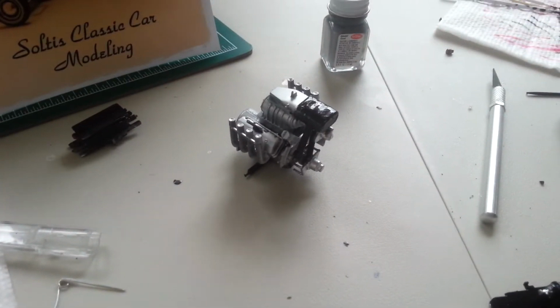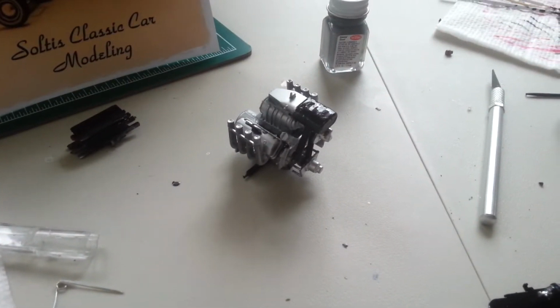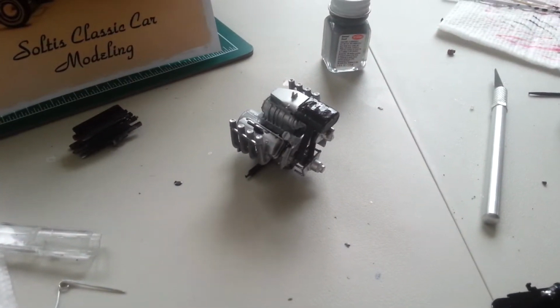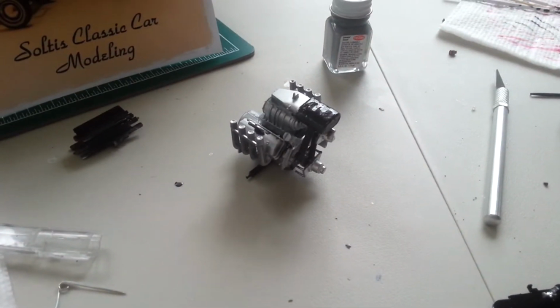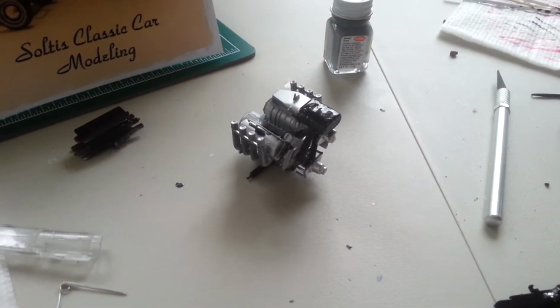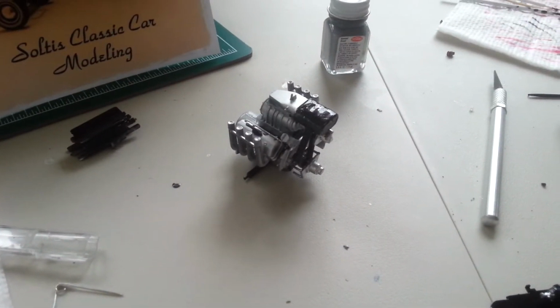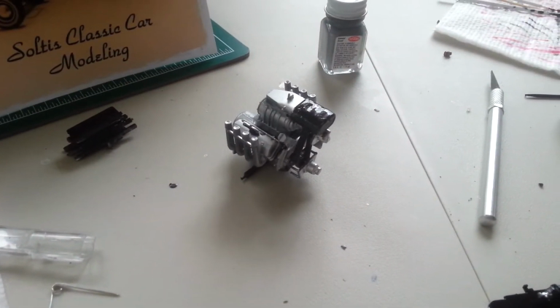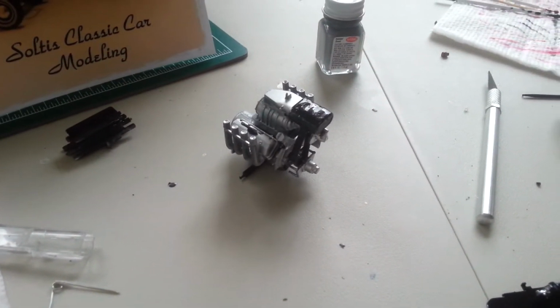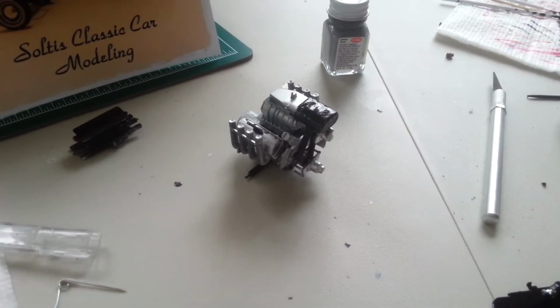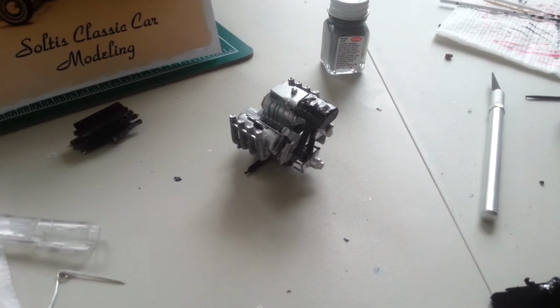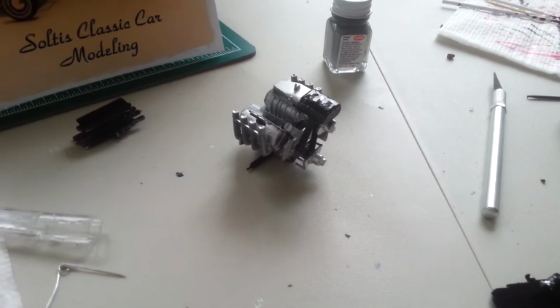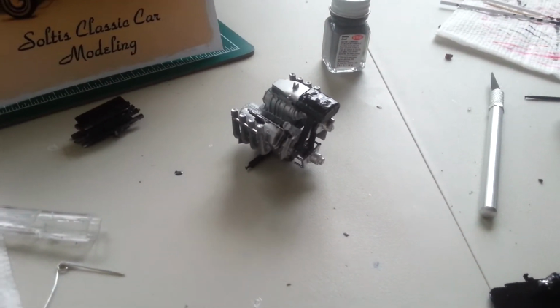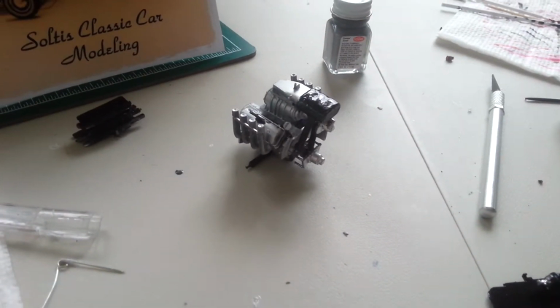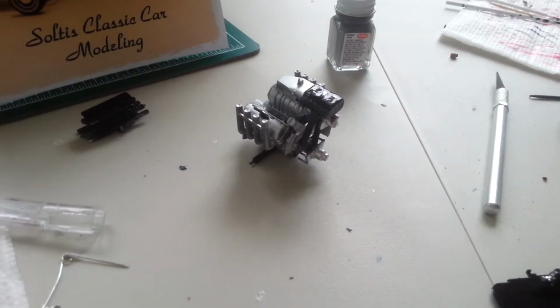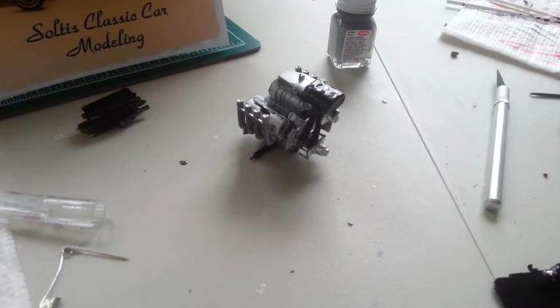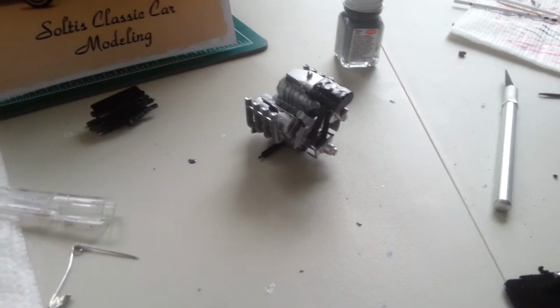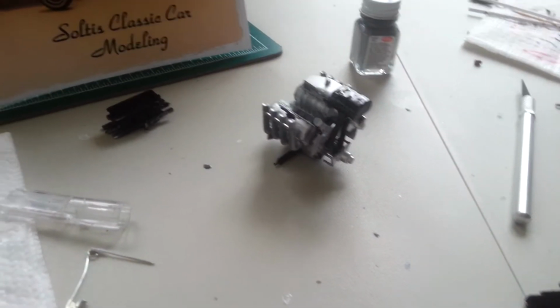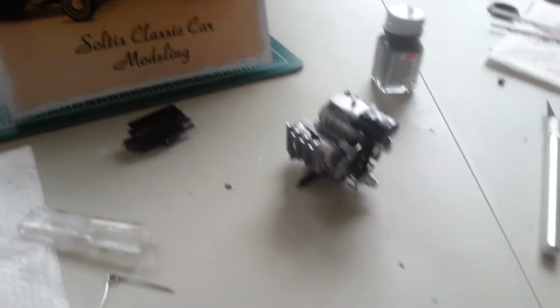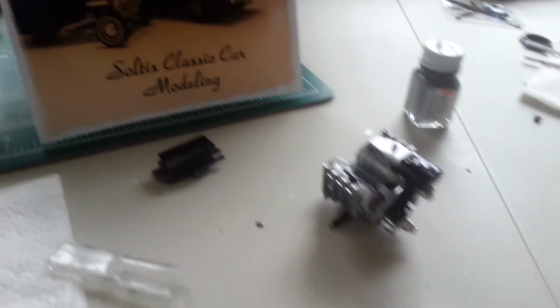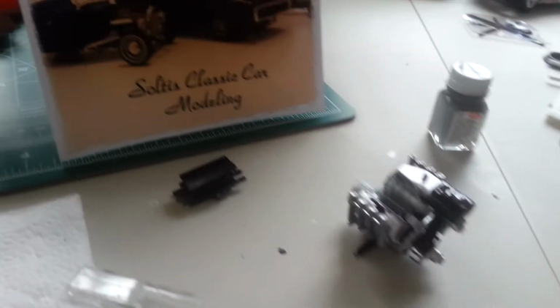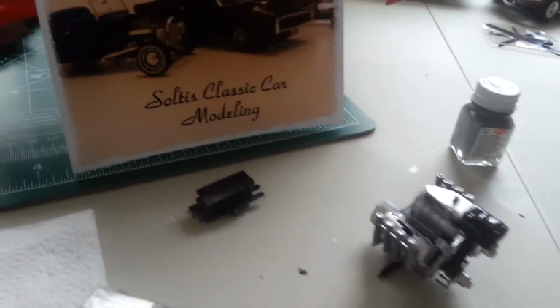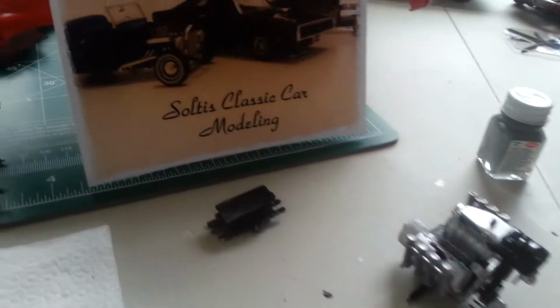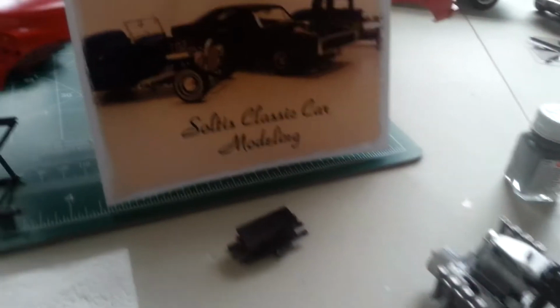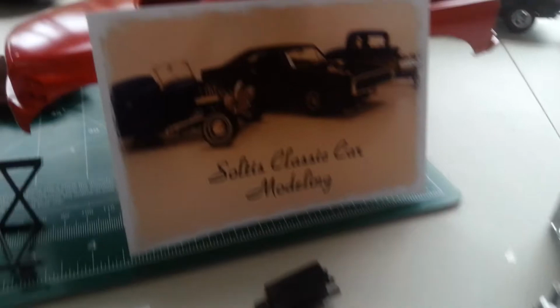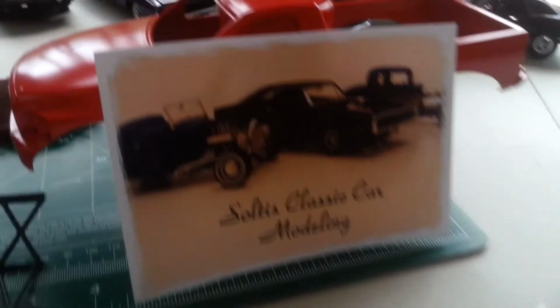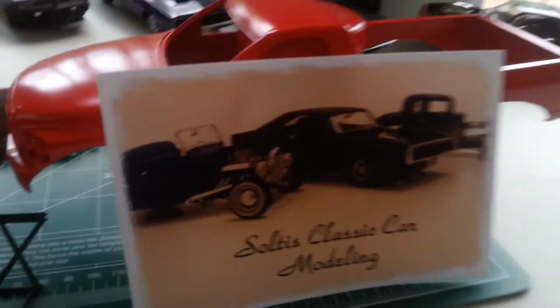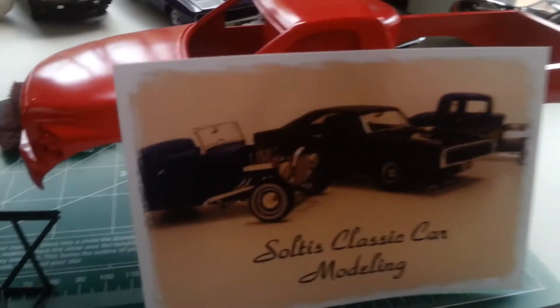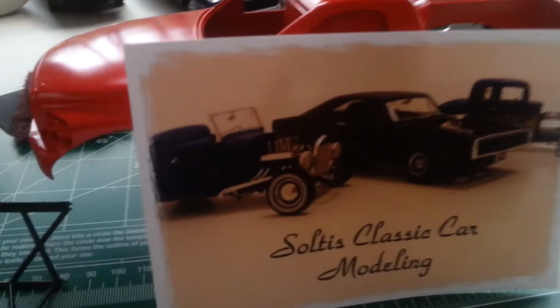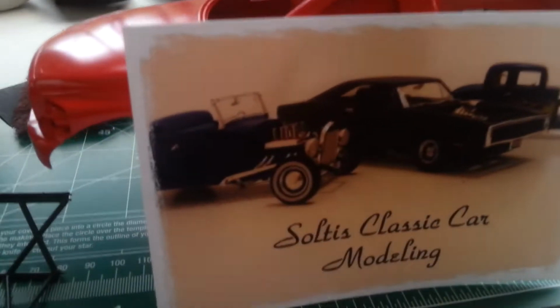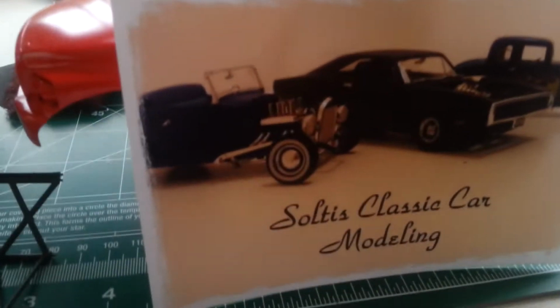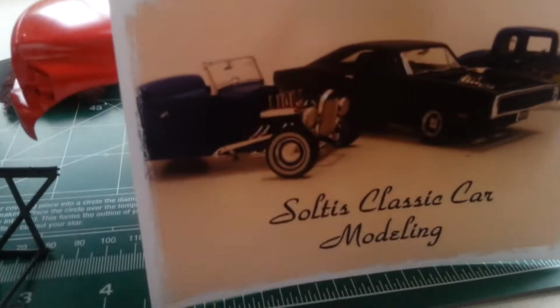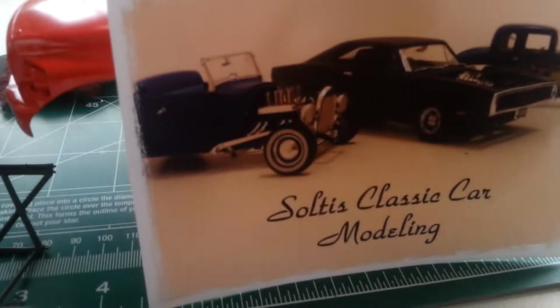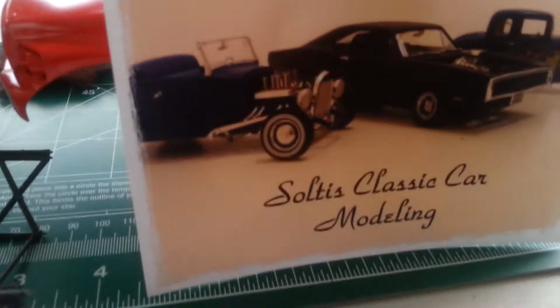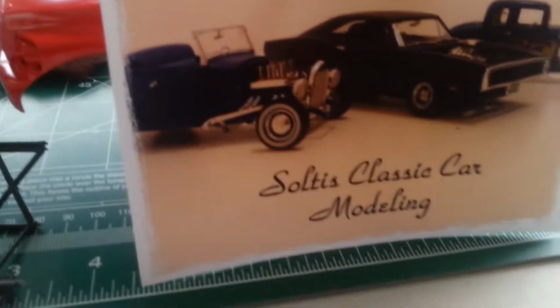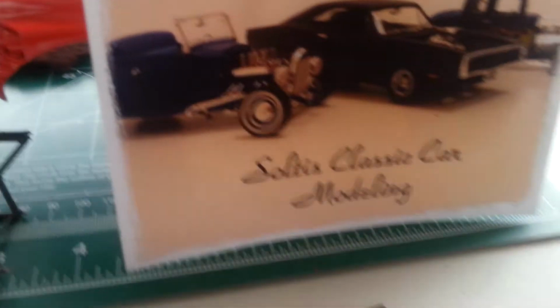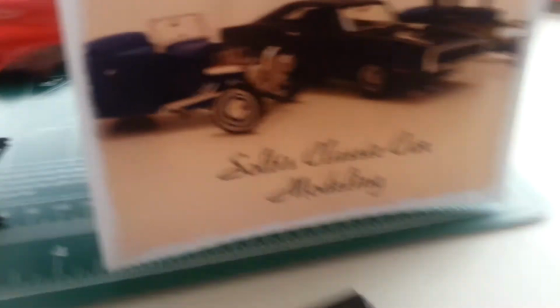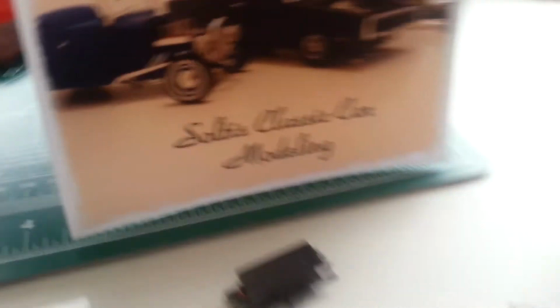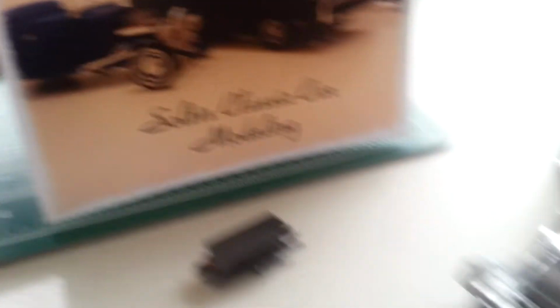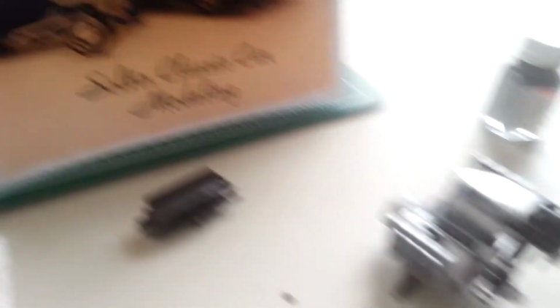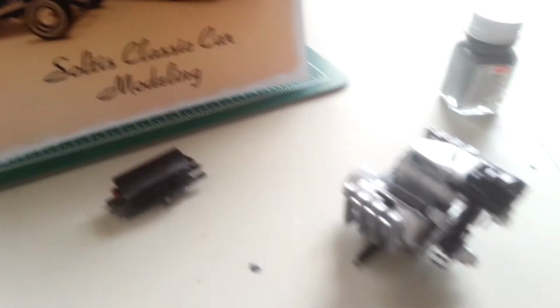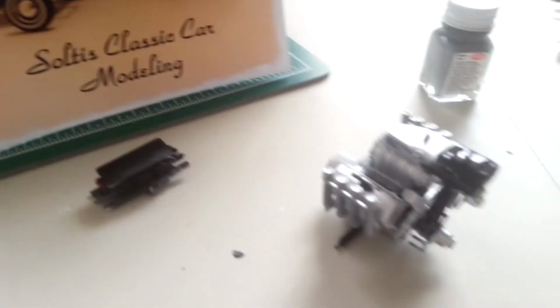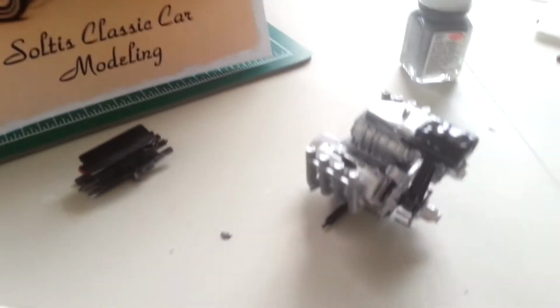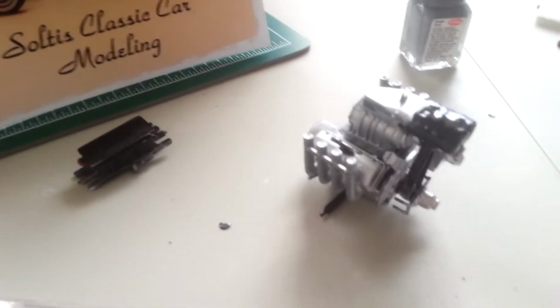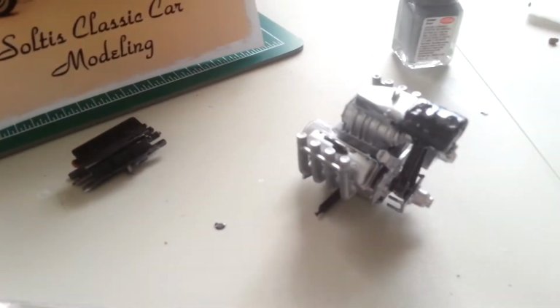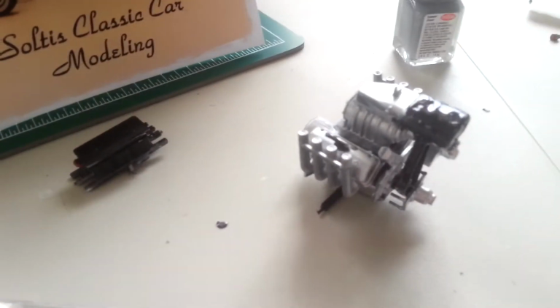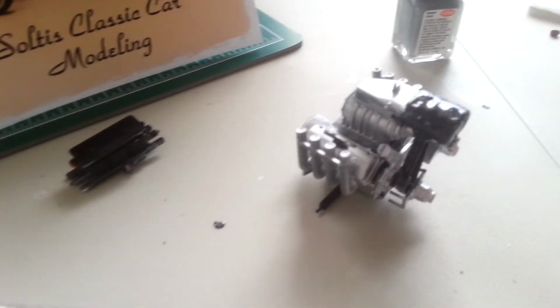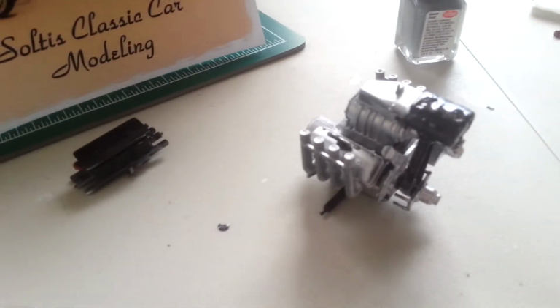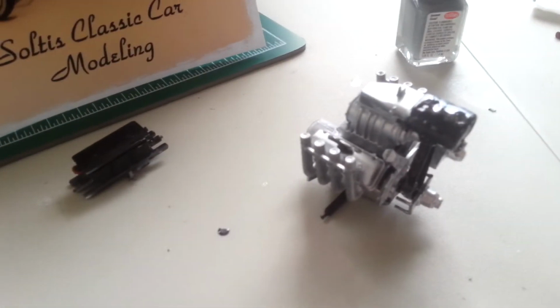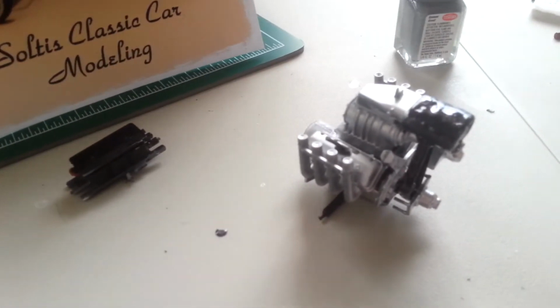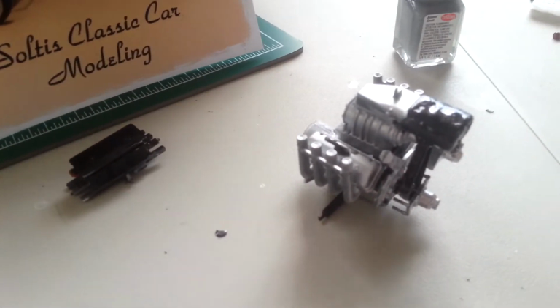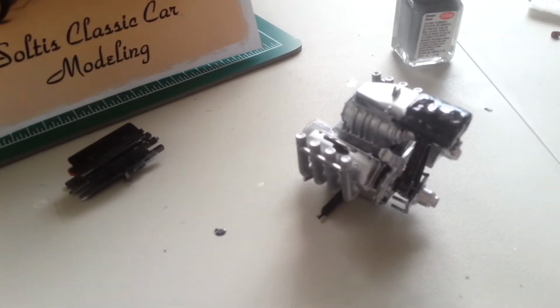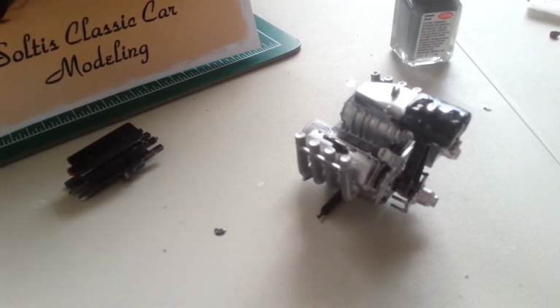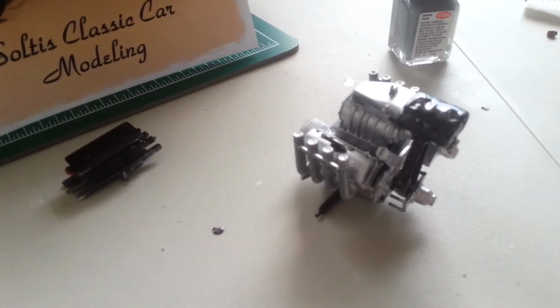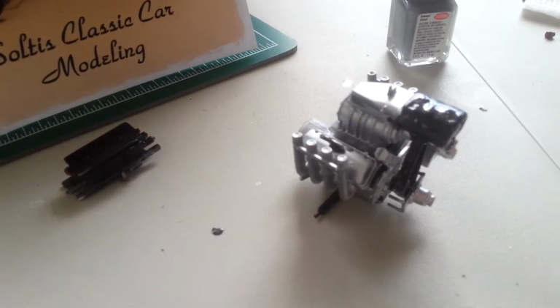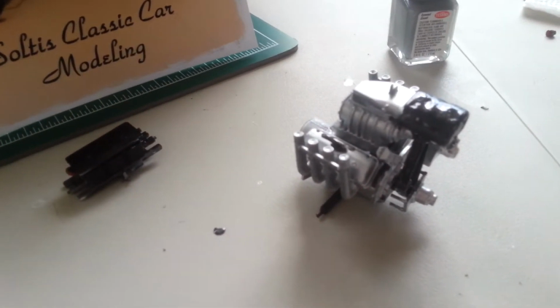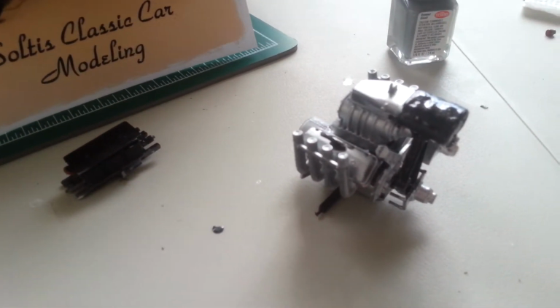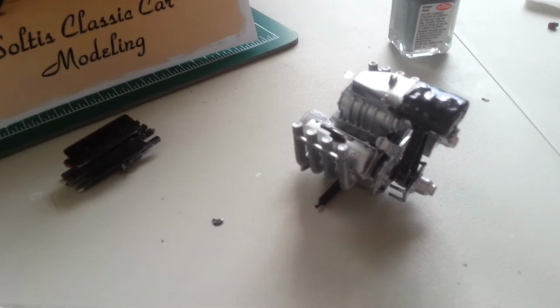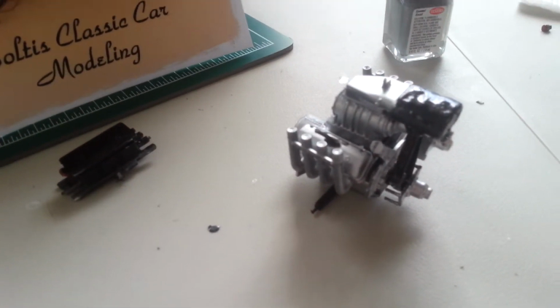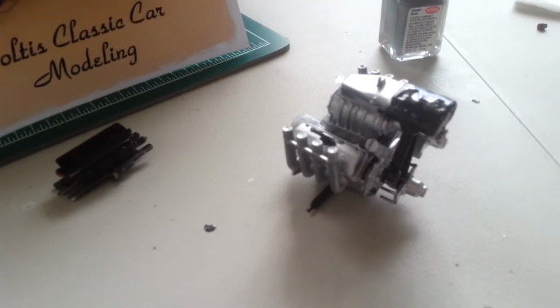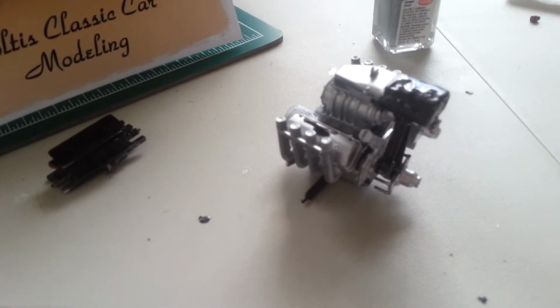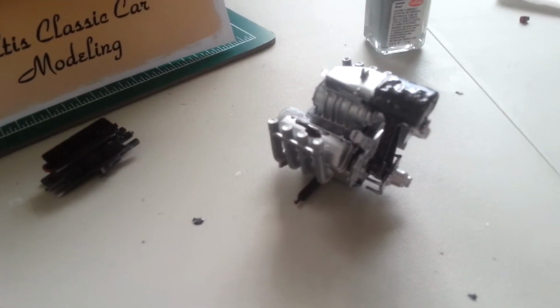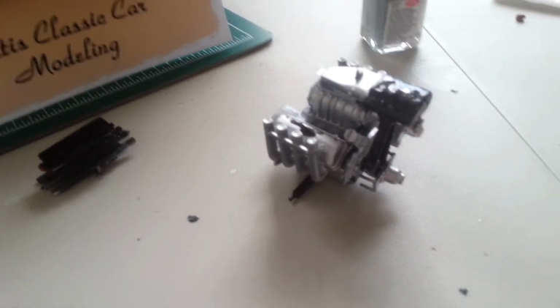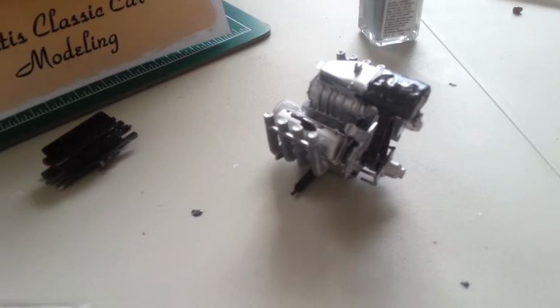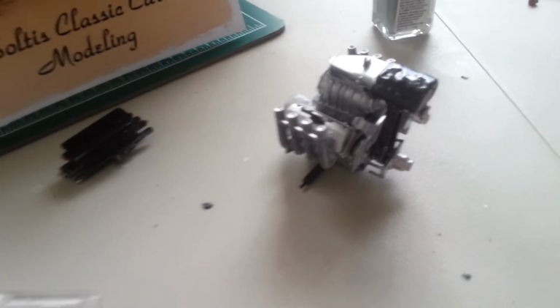Good afternoon, this is Thomas Soltis at Soltis Classic Car Modeling, here to give you an update on the Joe Thompson monster truck build.